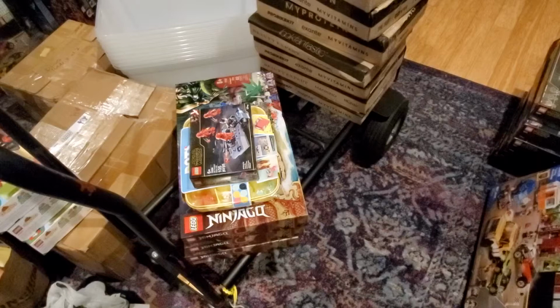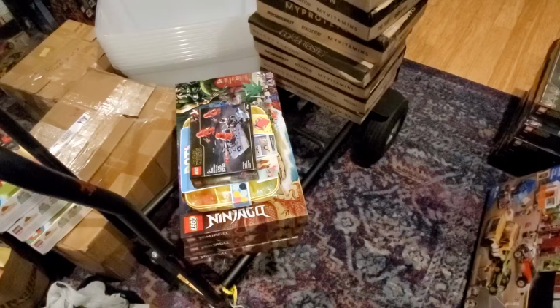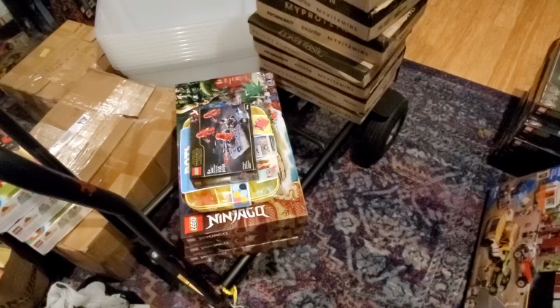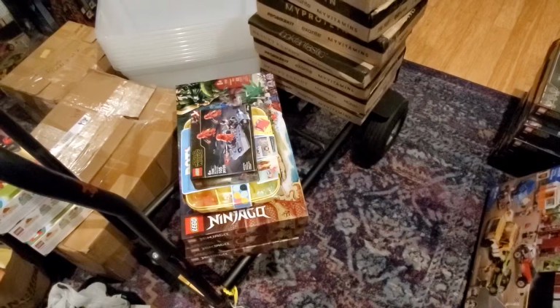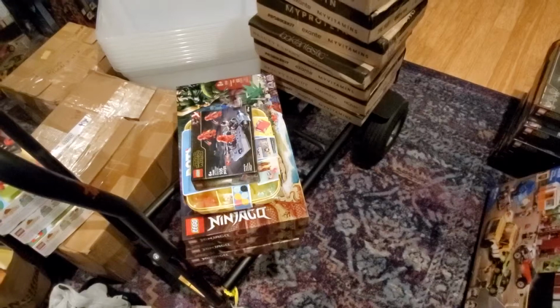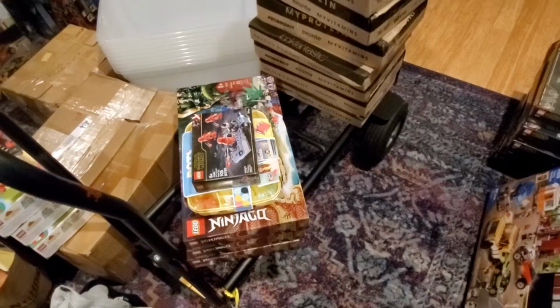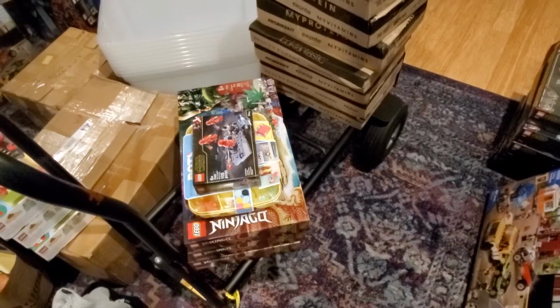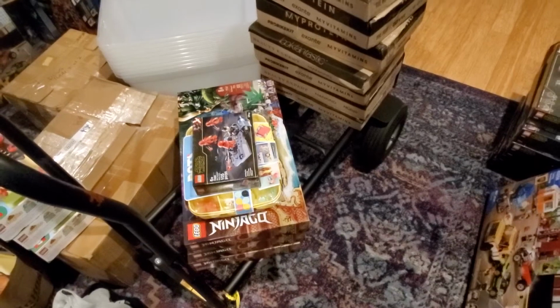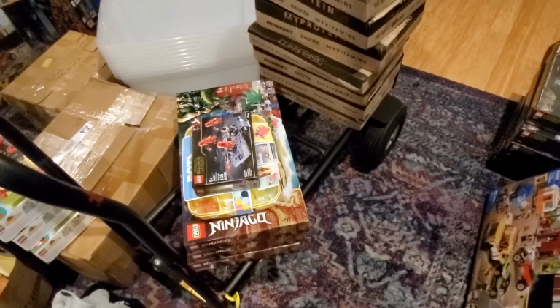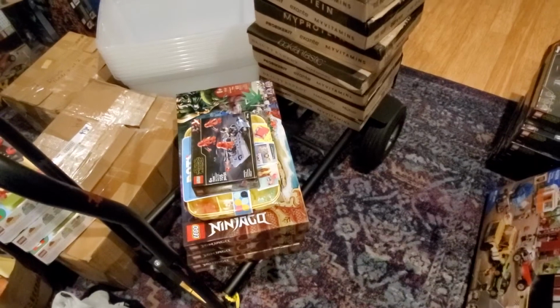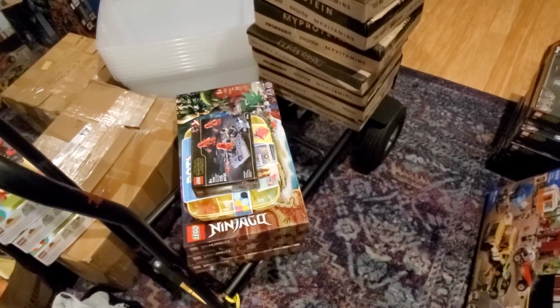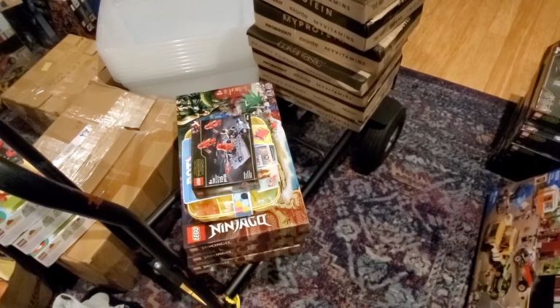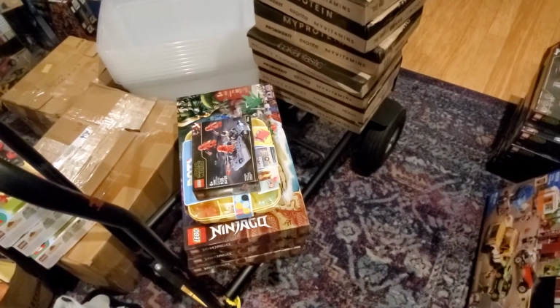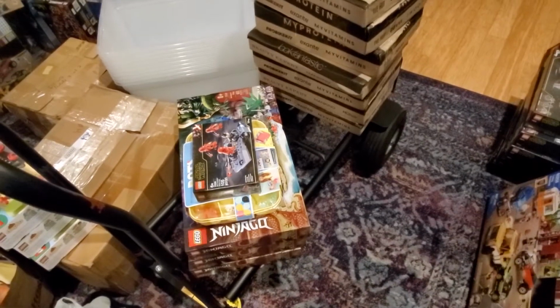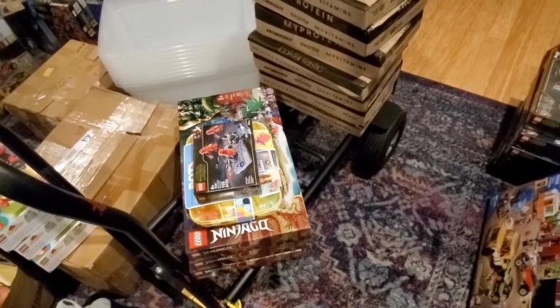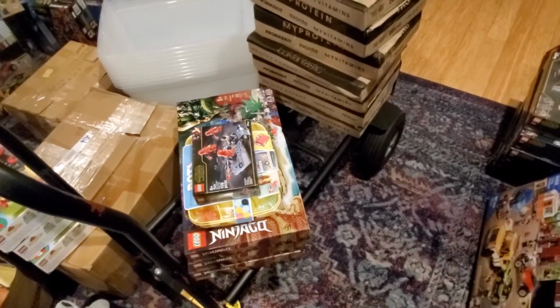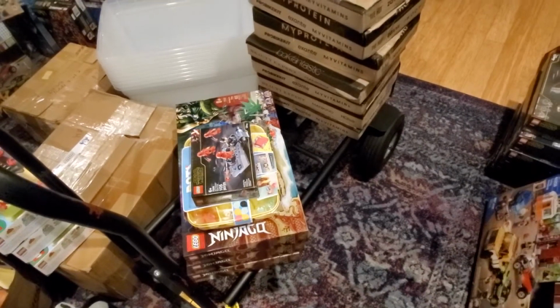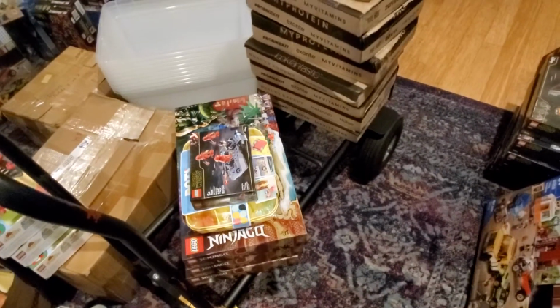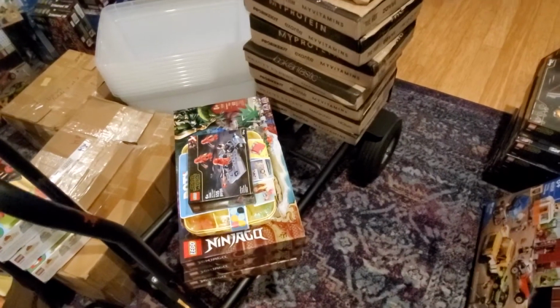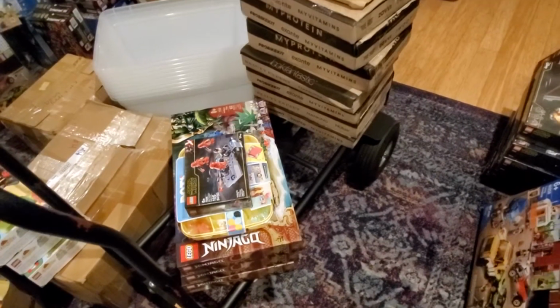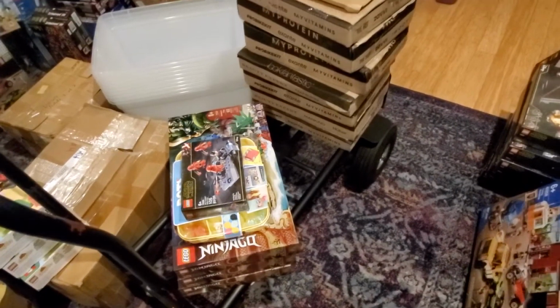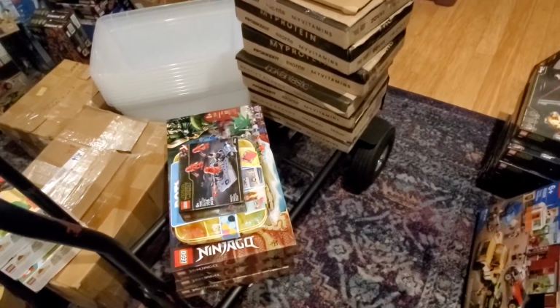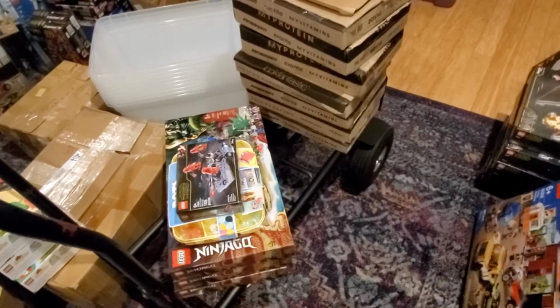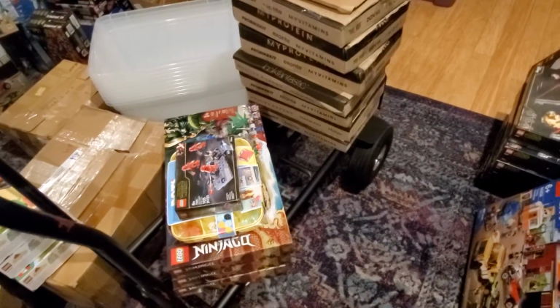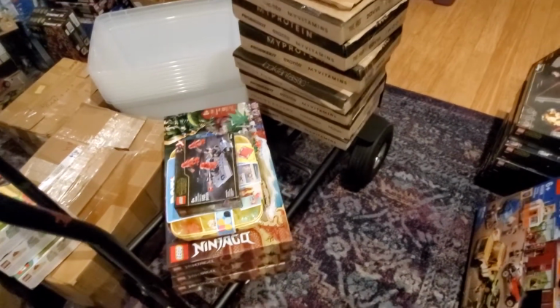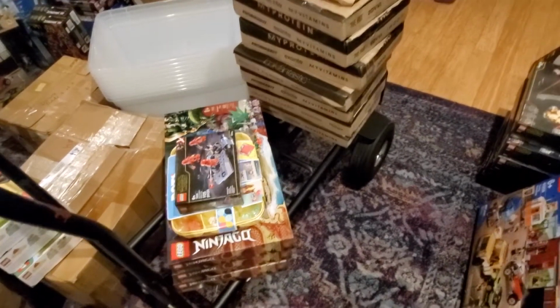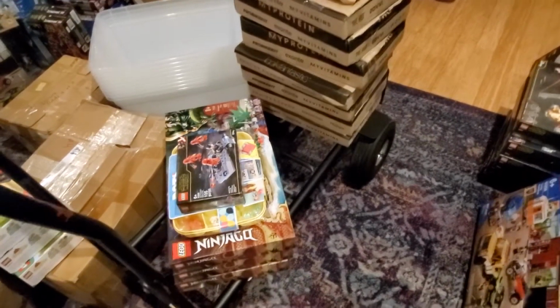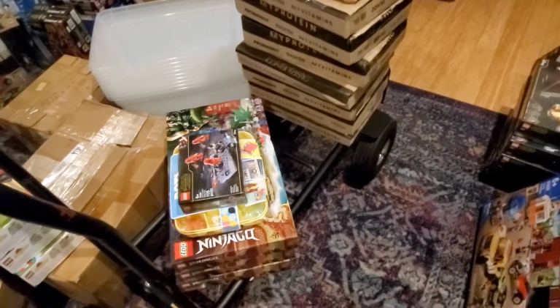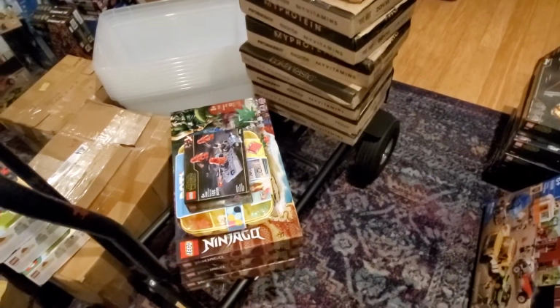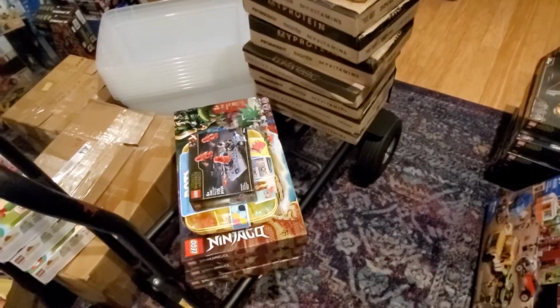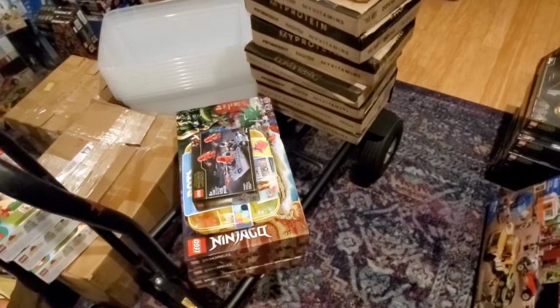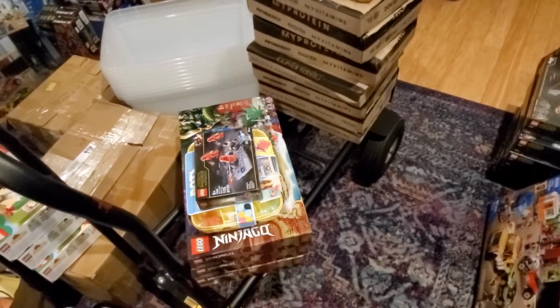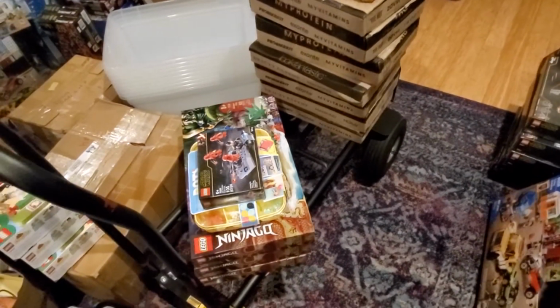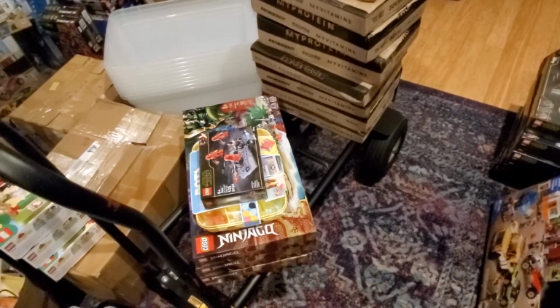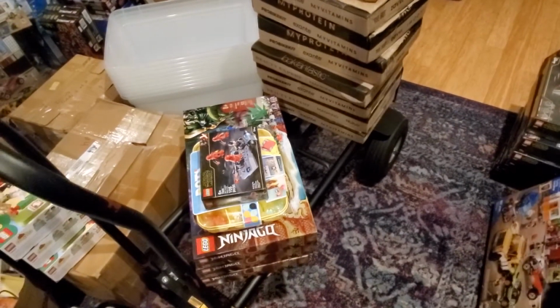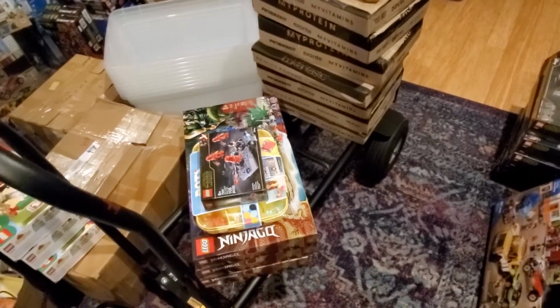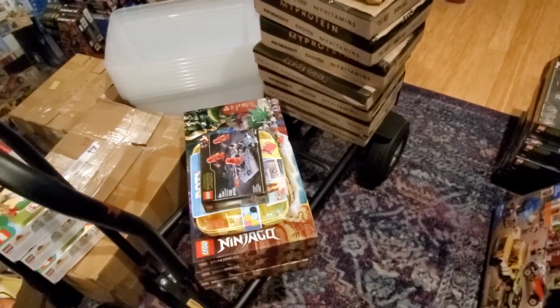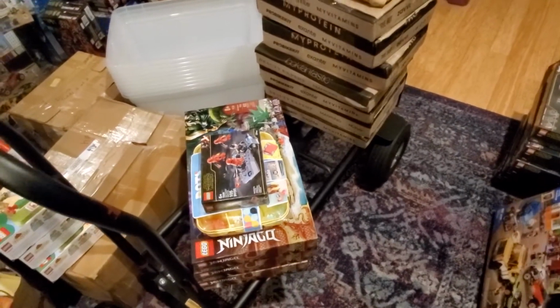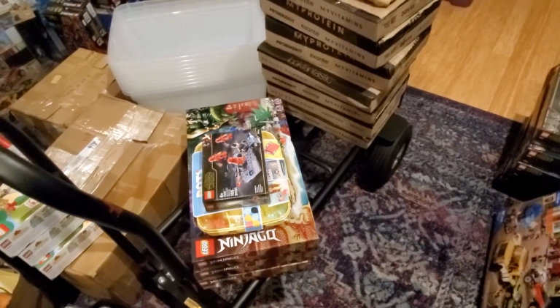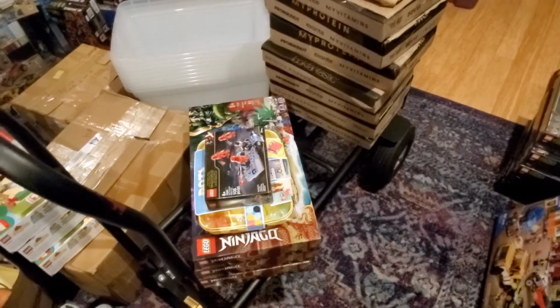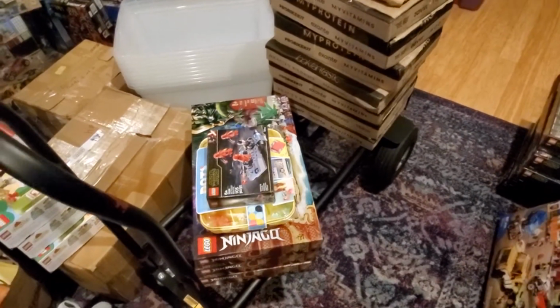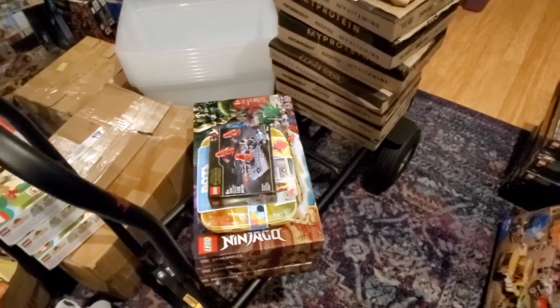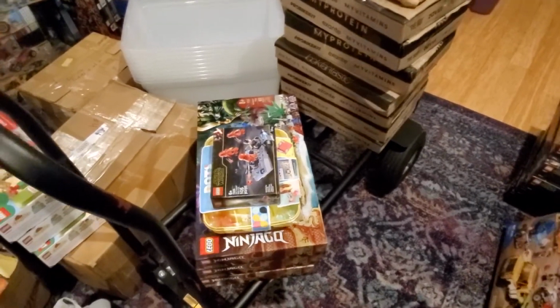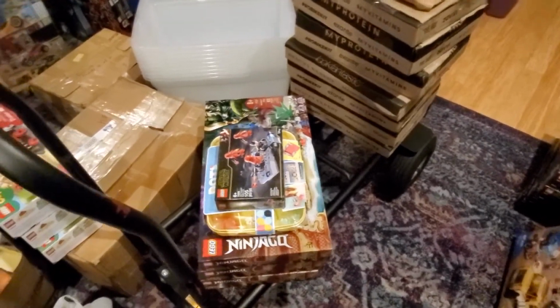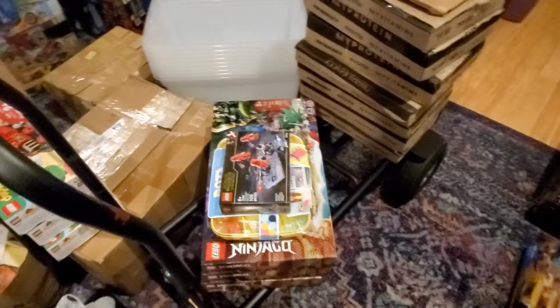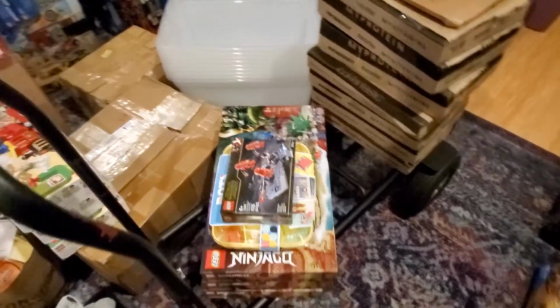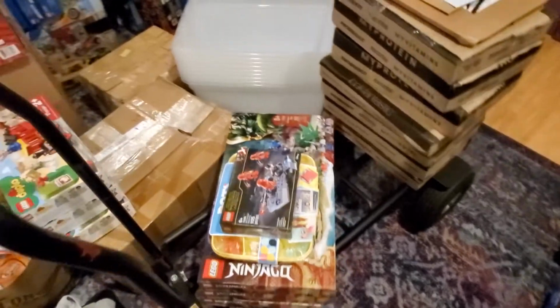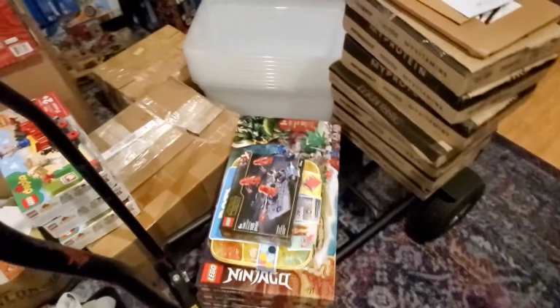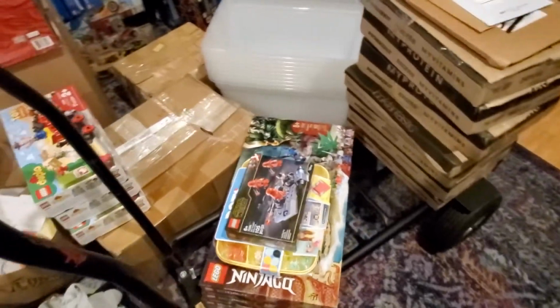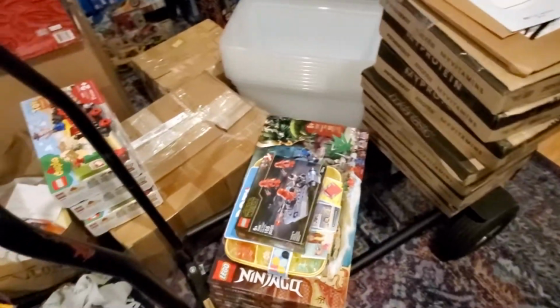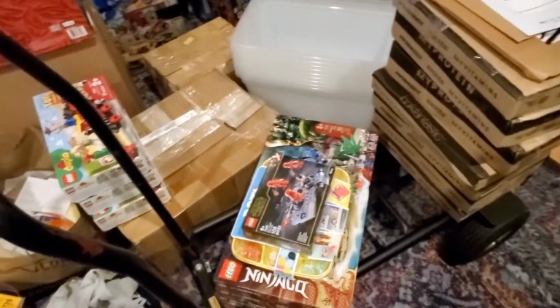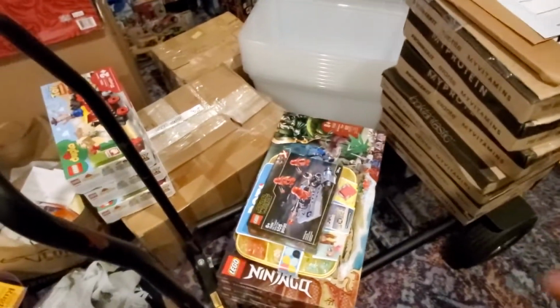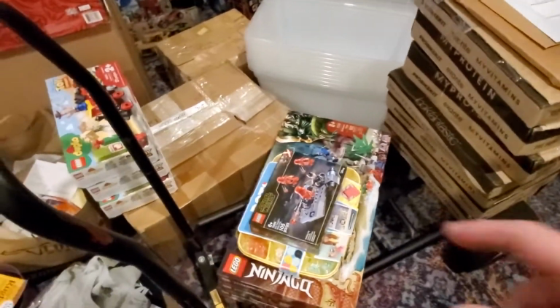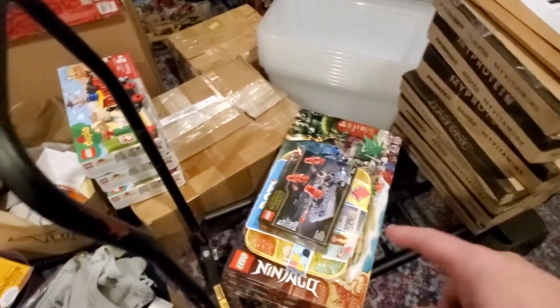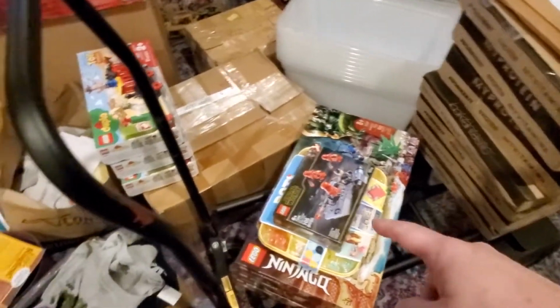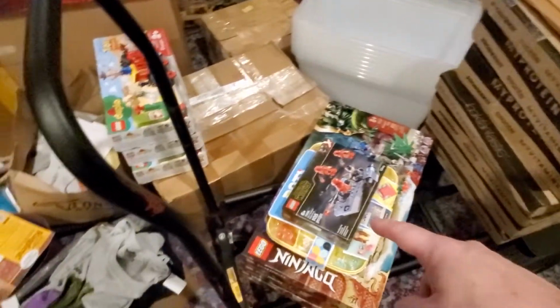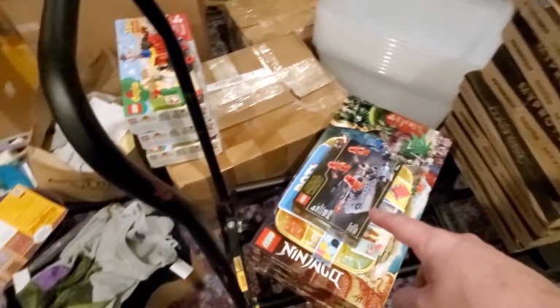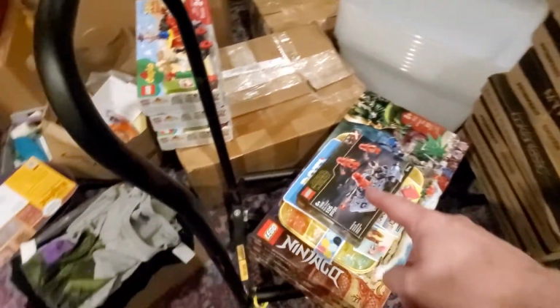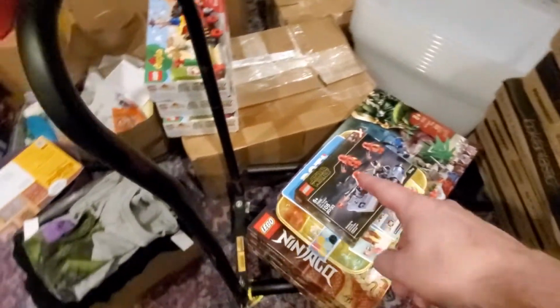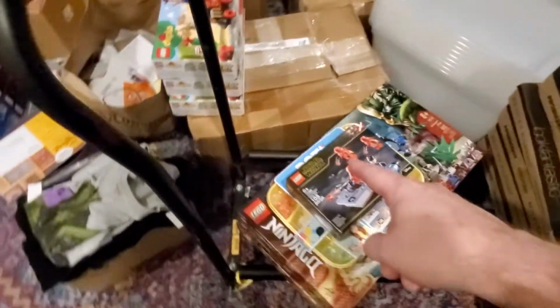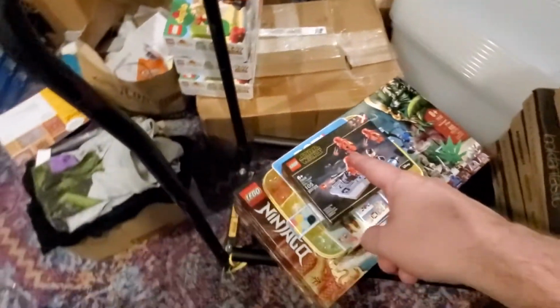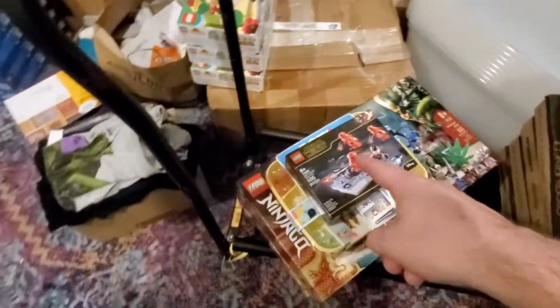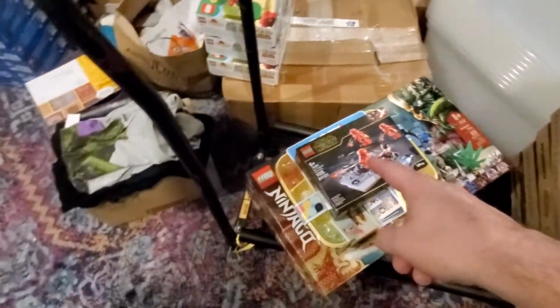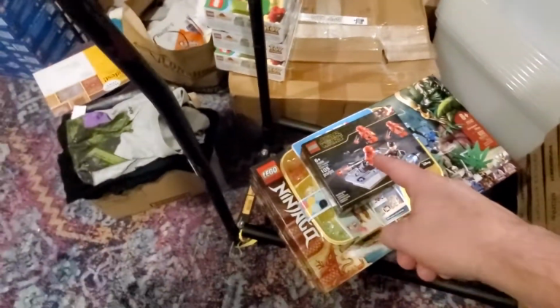Hello! I've been out and did some shopping today. I went to Walmart and found some additional sets.